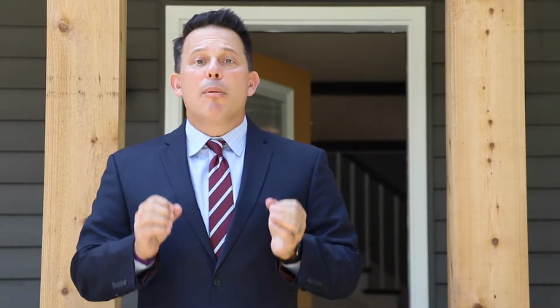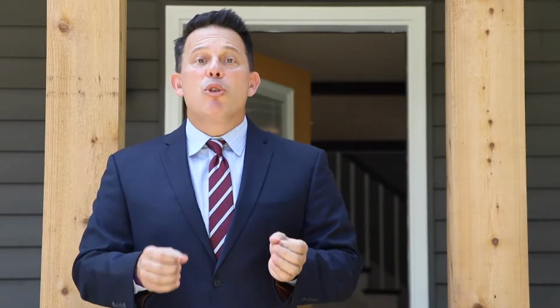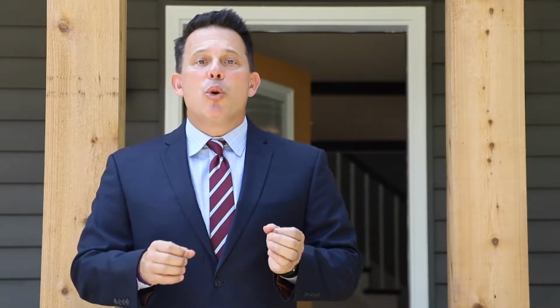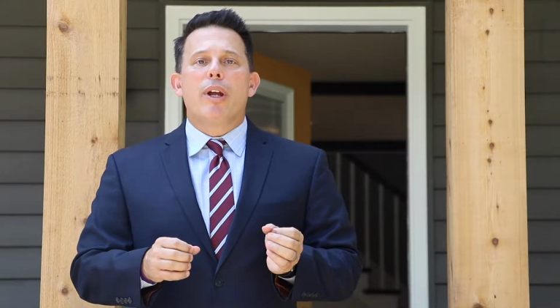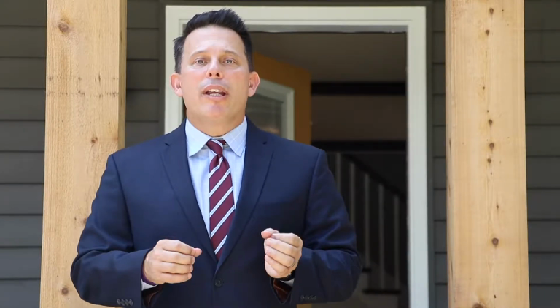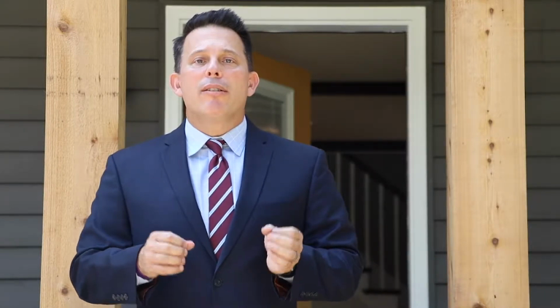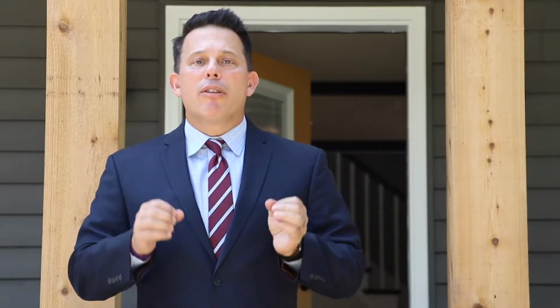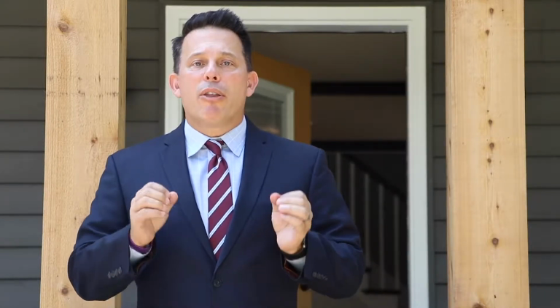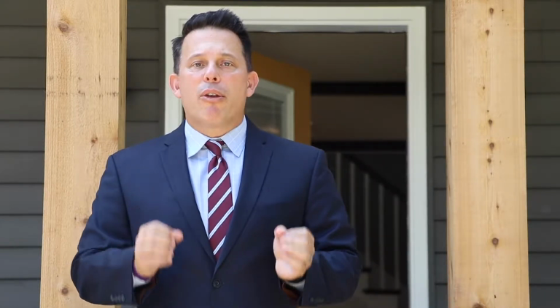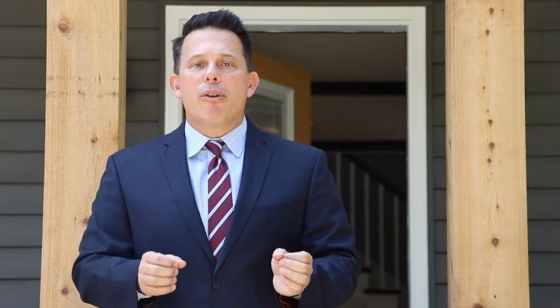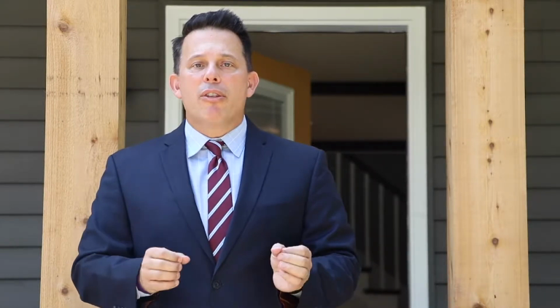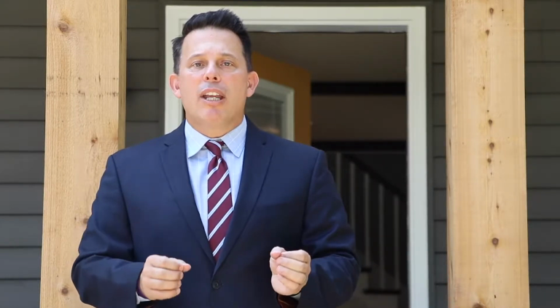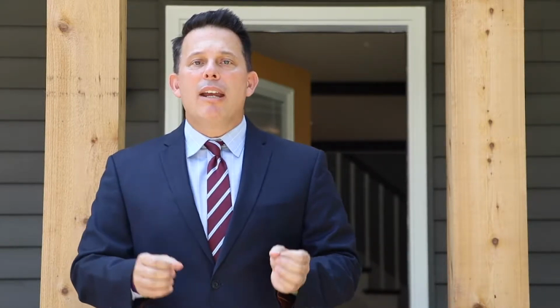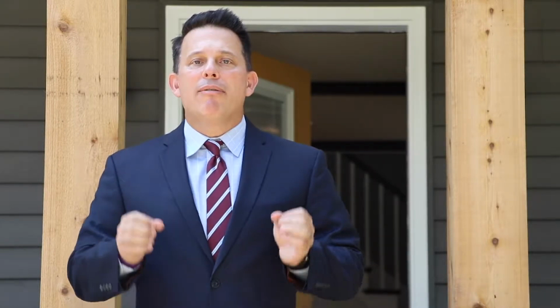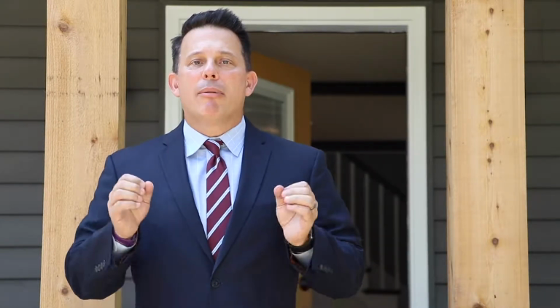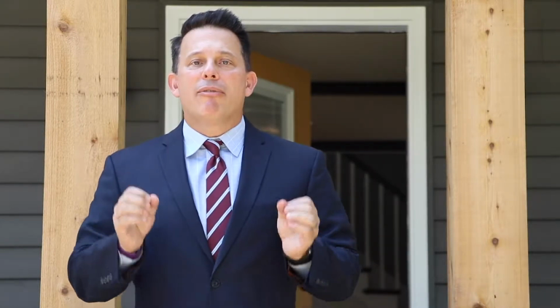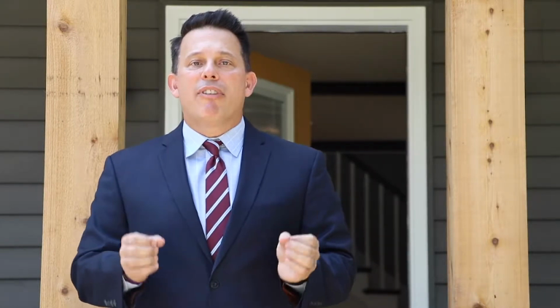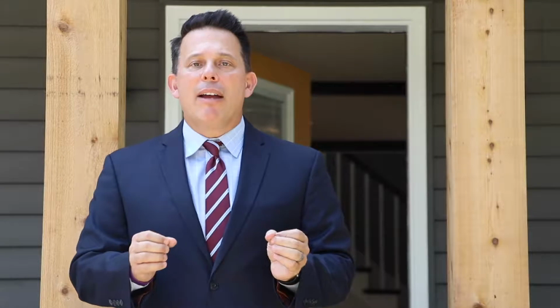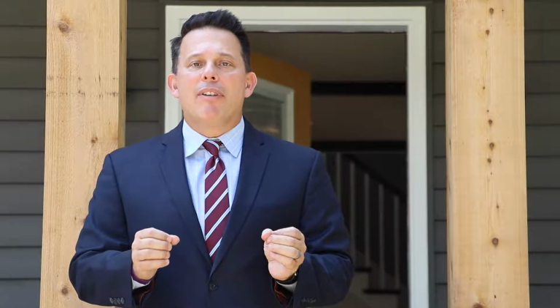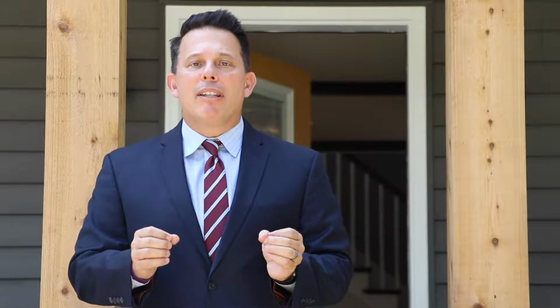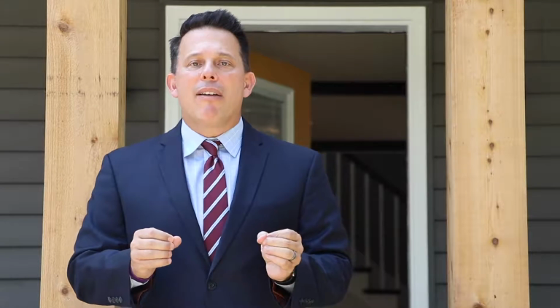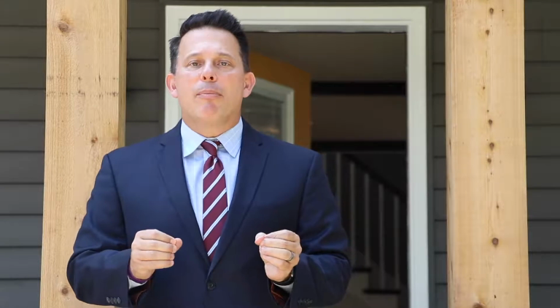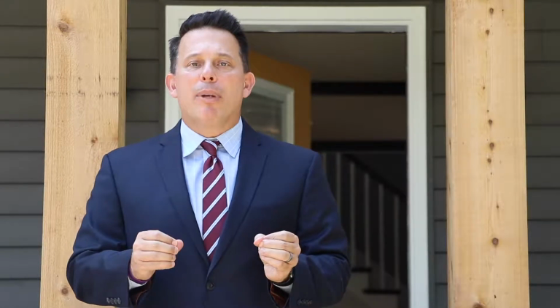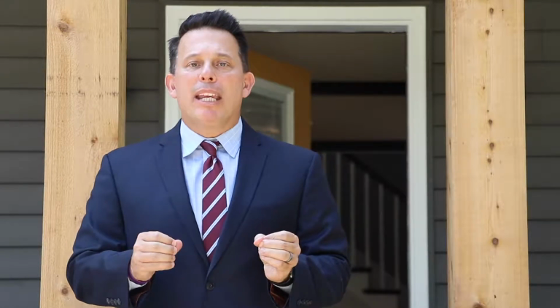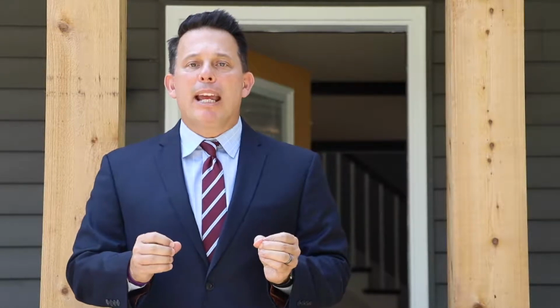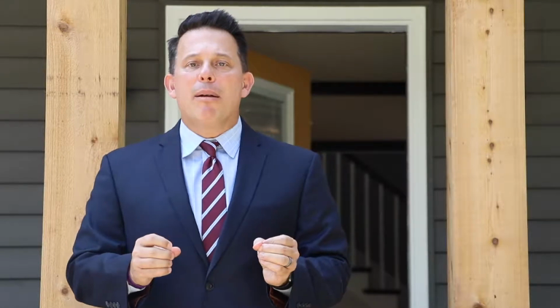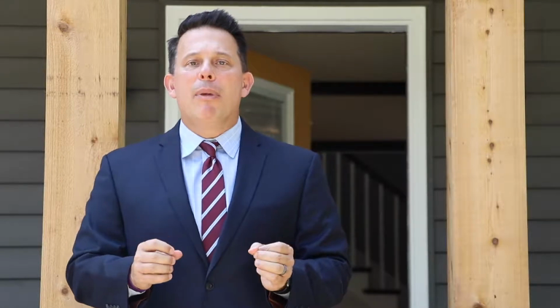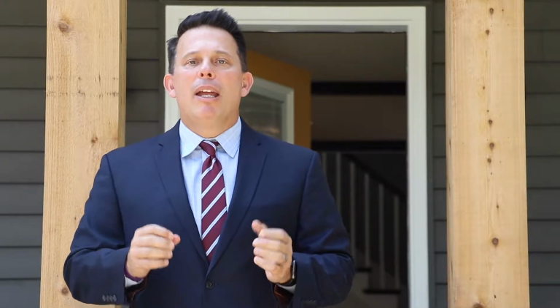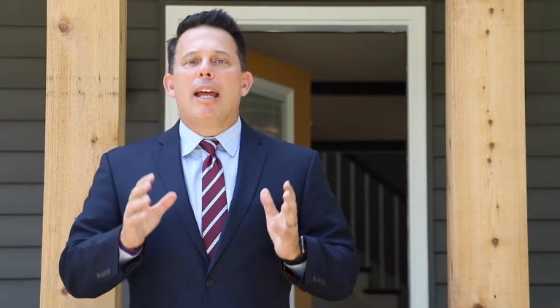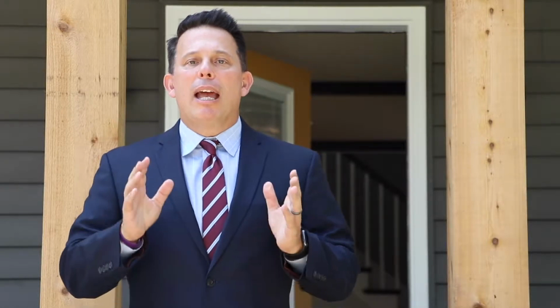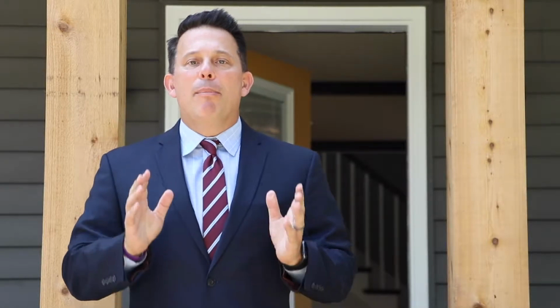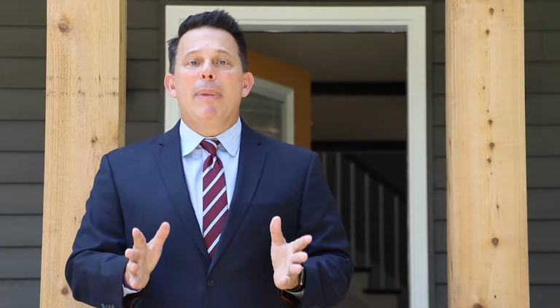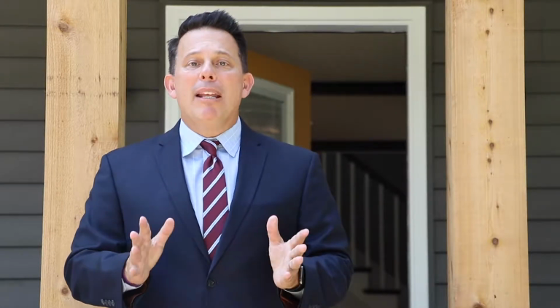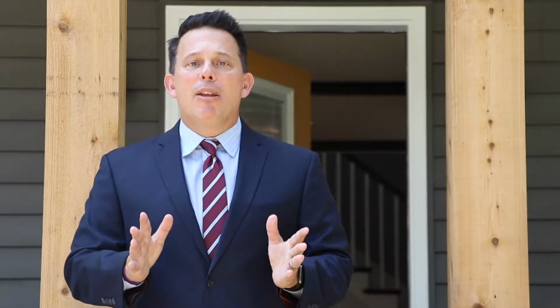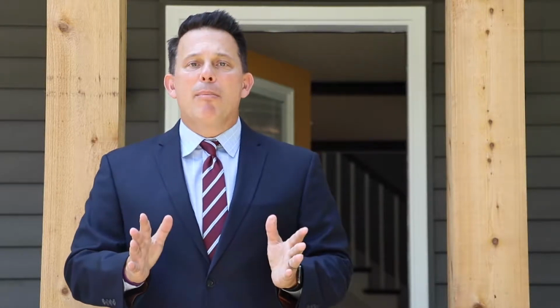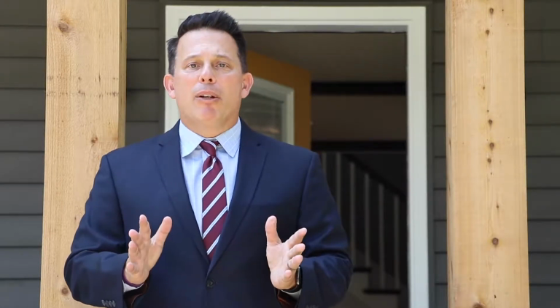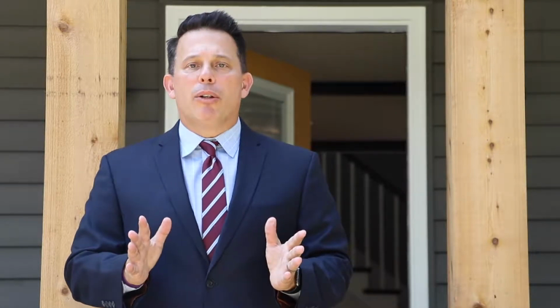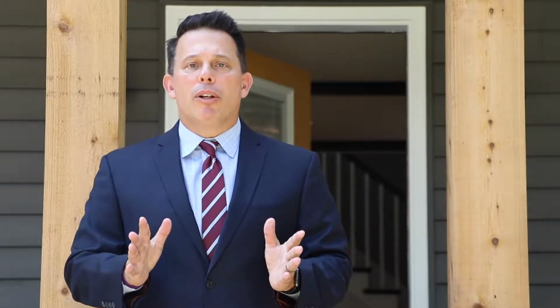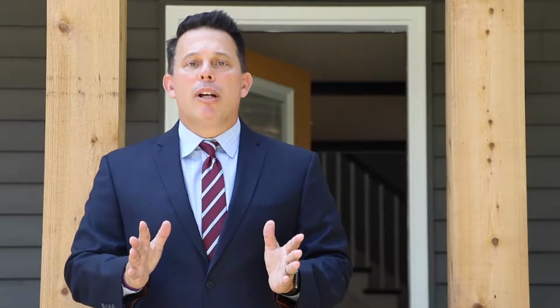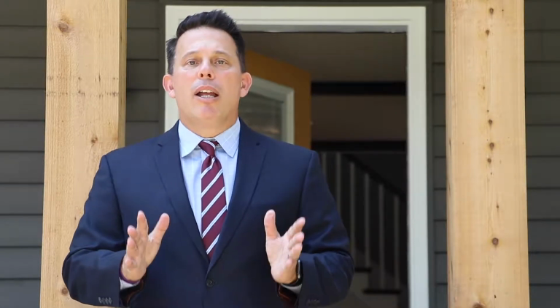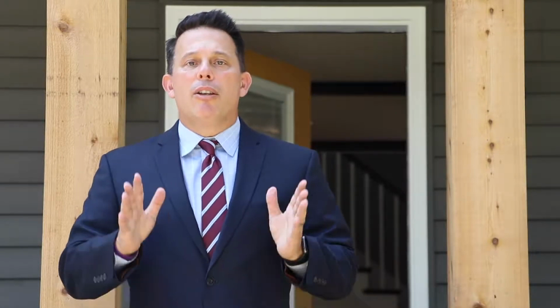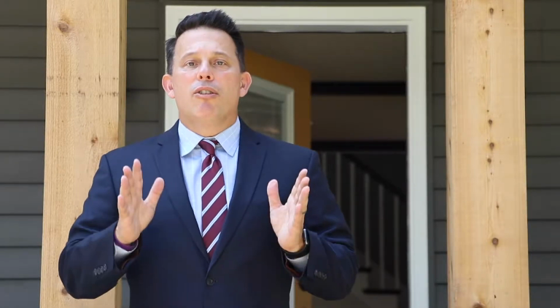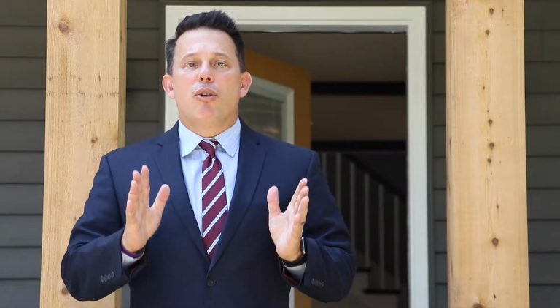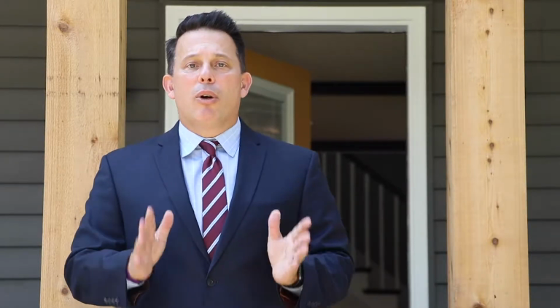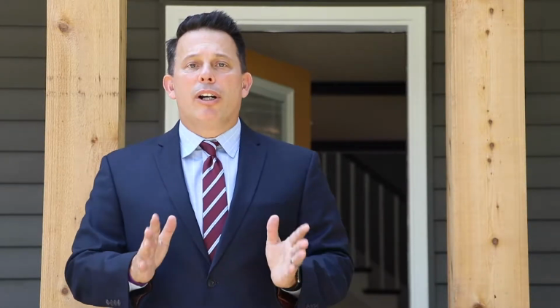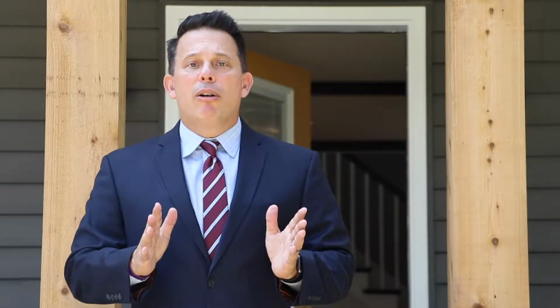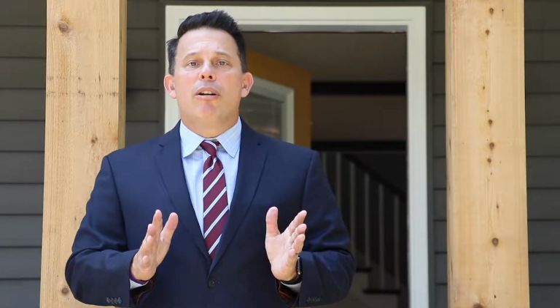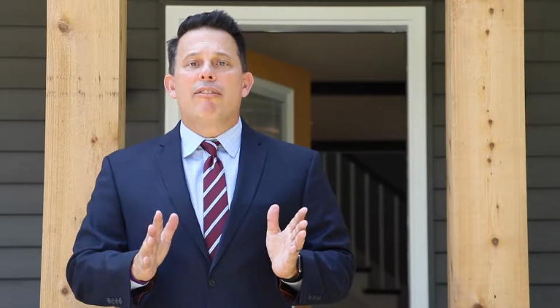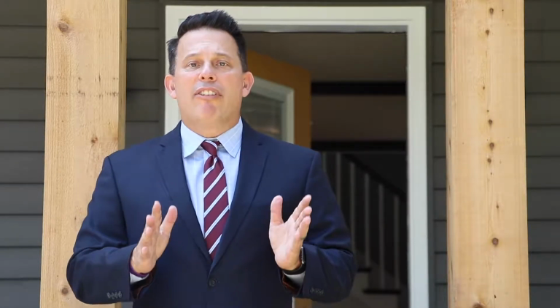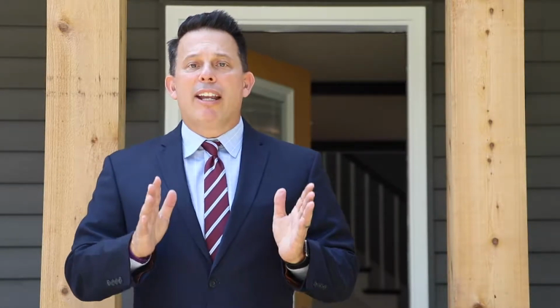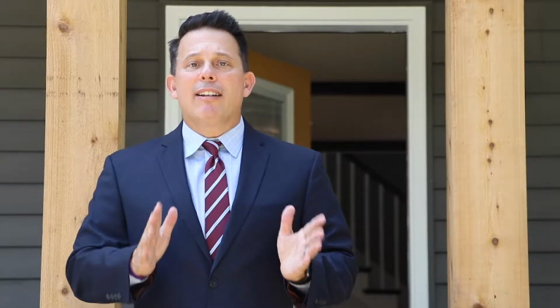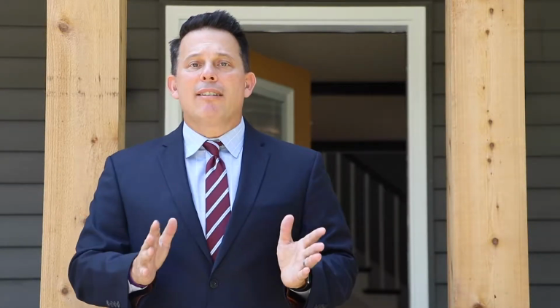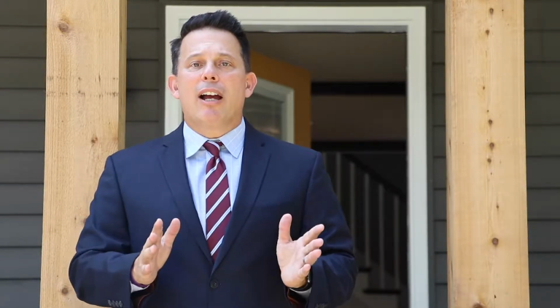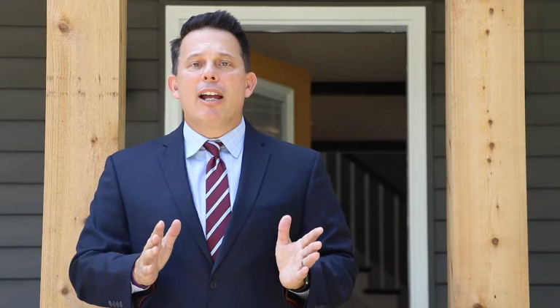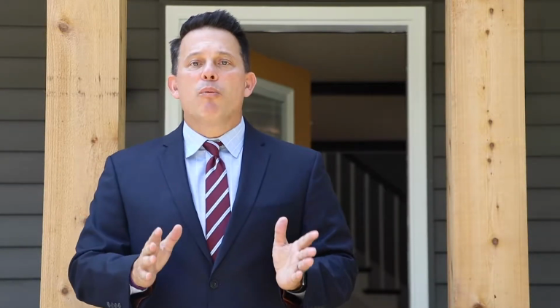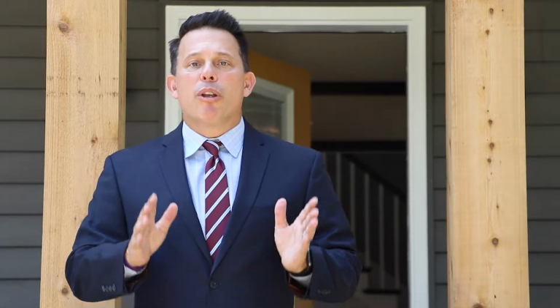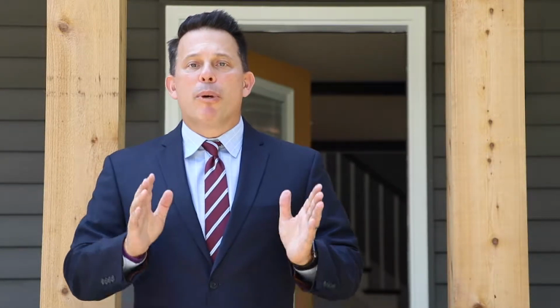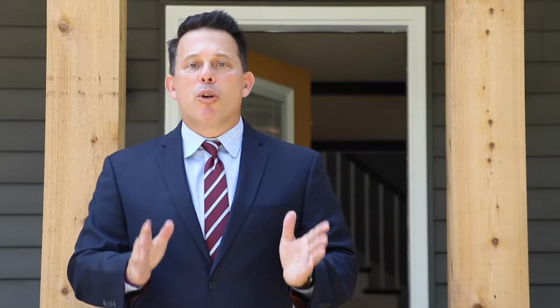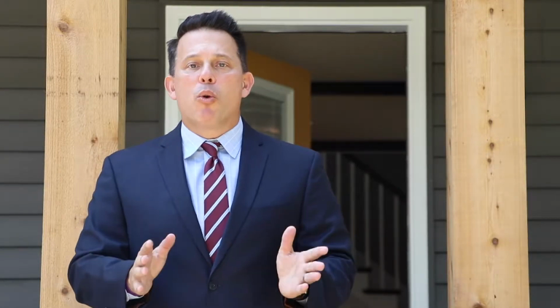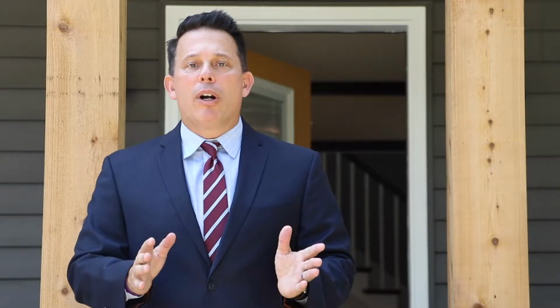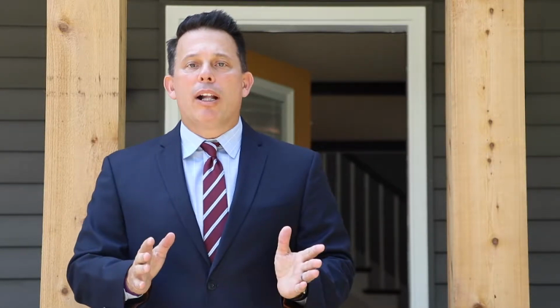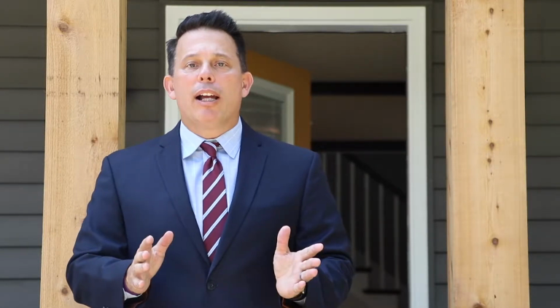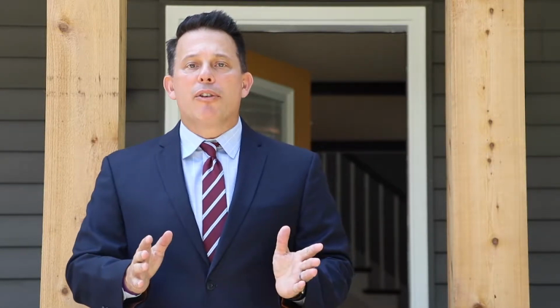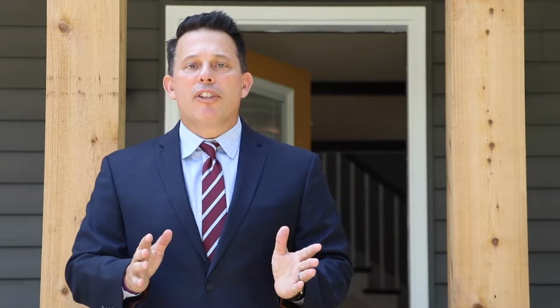Come join us Thursday from 5 to 7 p.m. and meet the builder, Zoriel Fennekstein with McCore LLC.